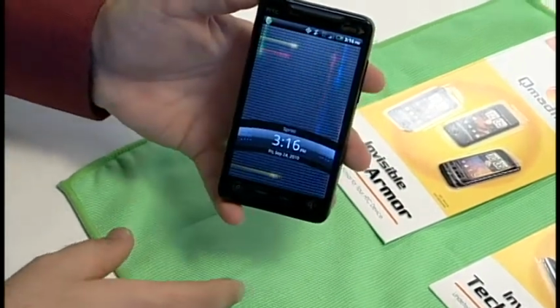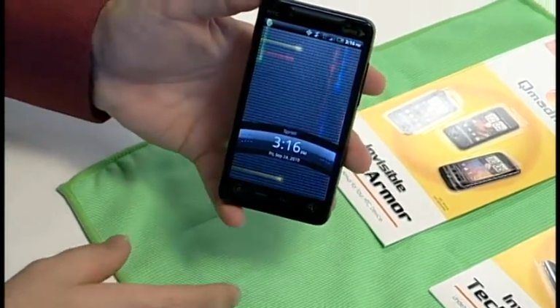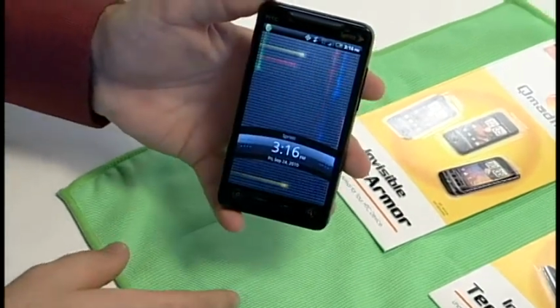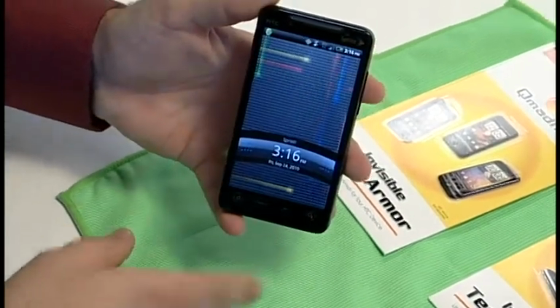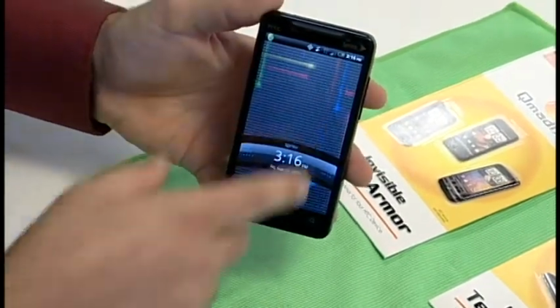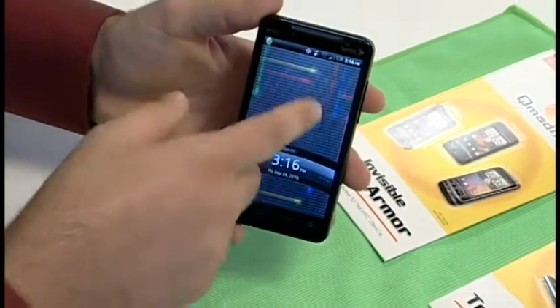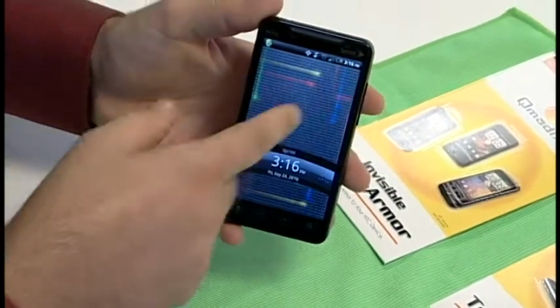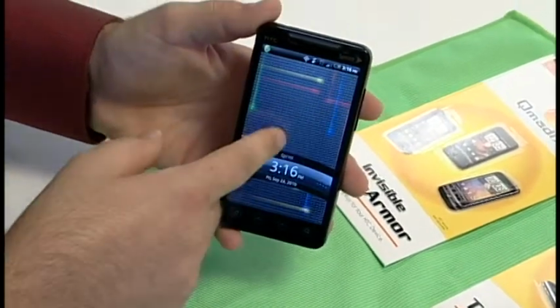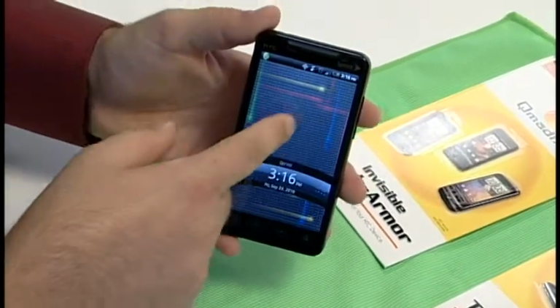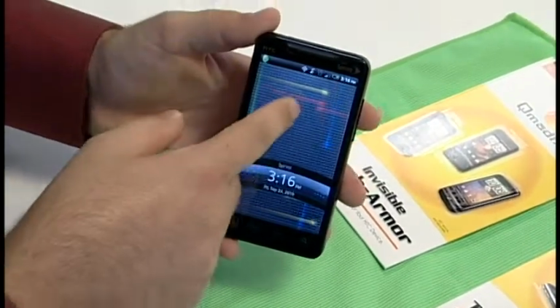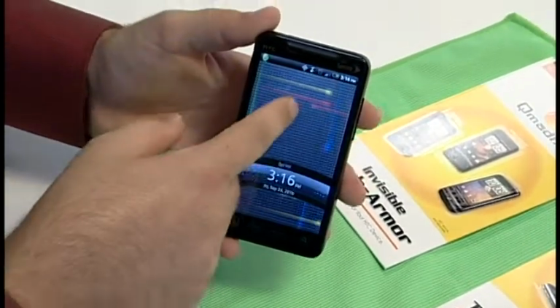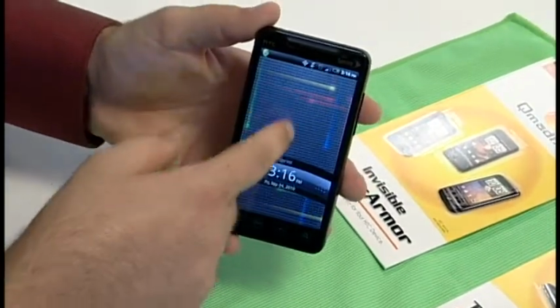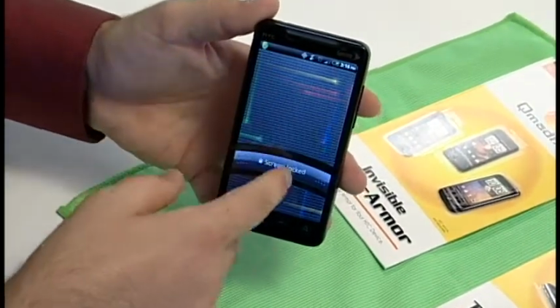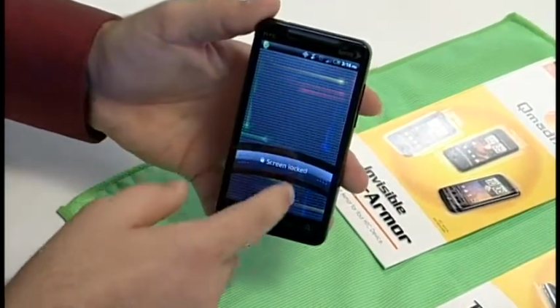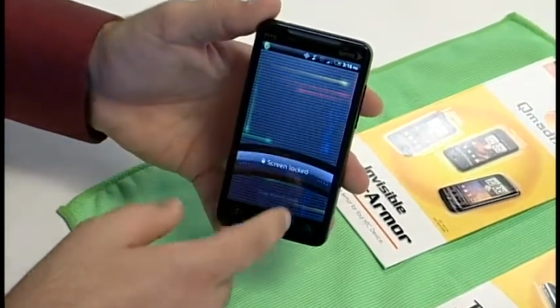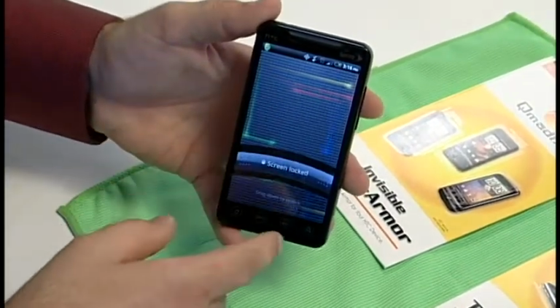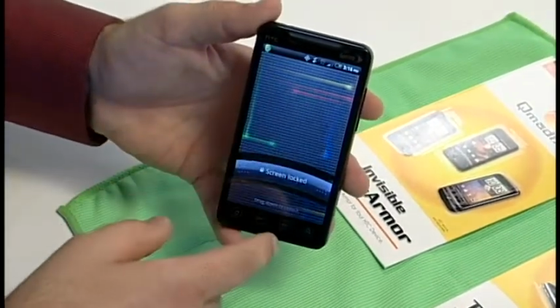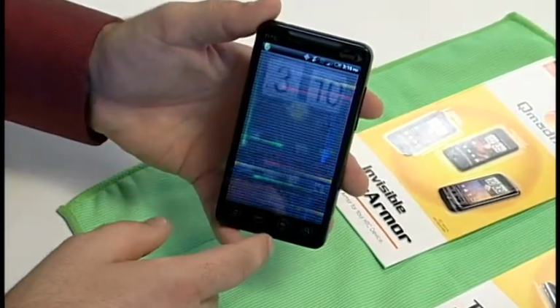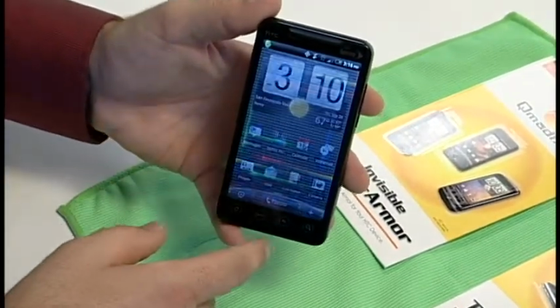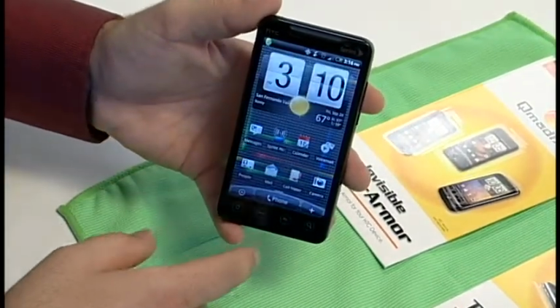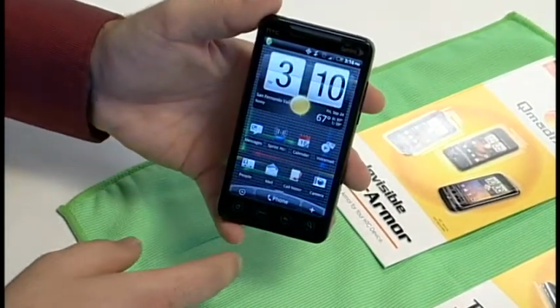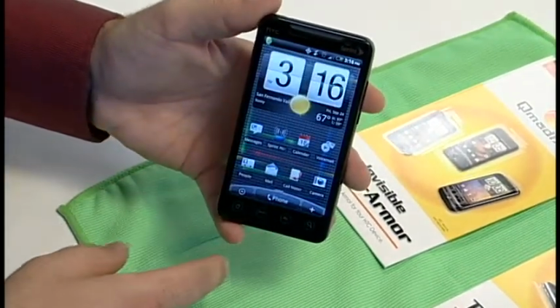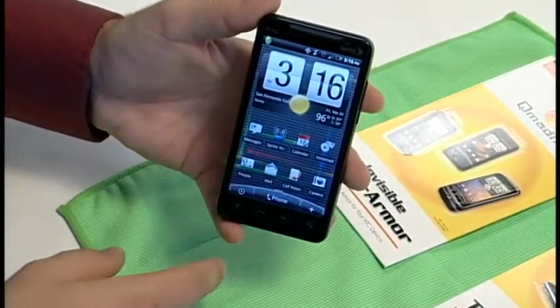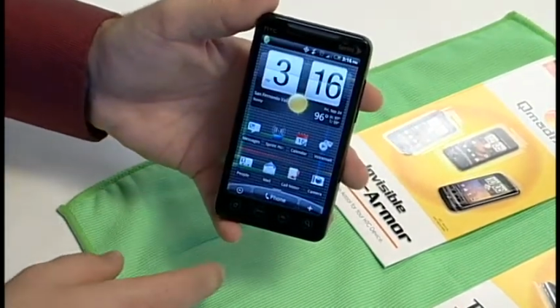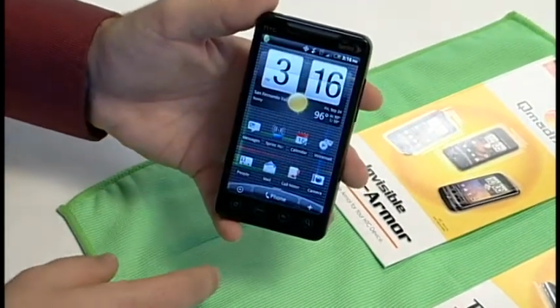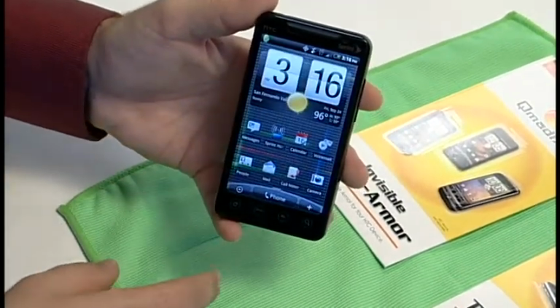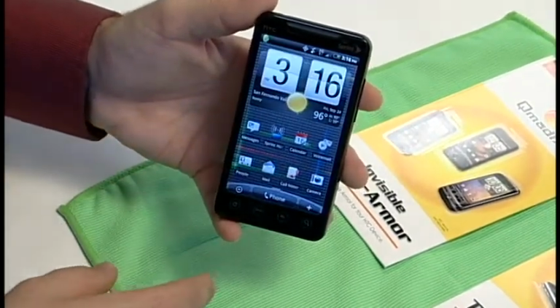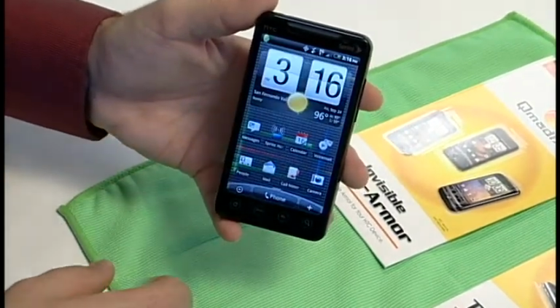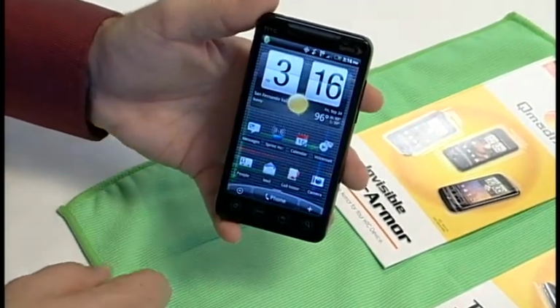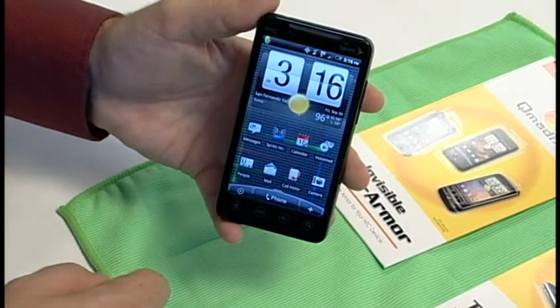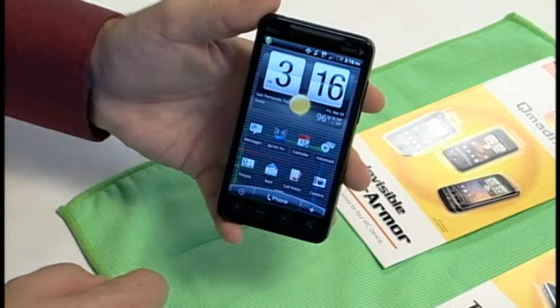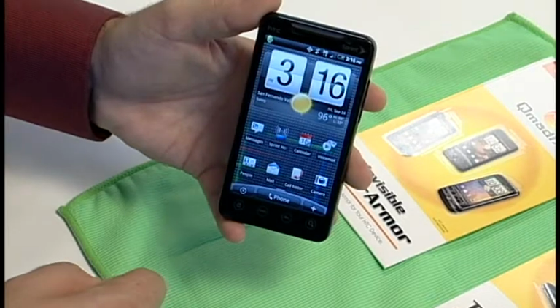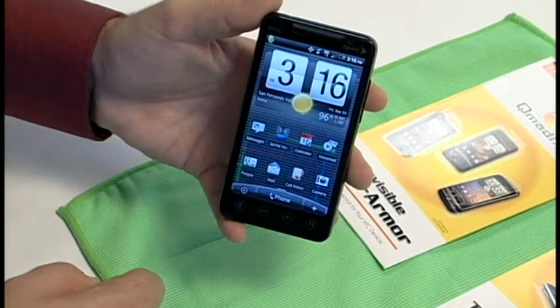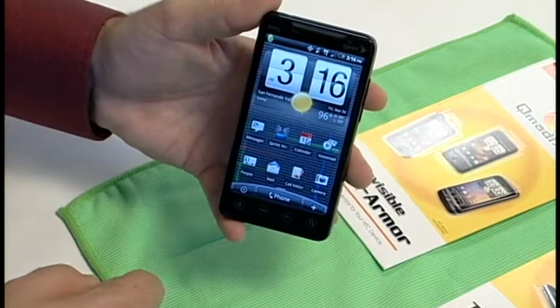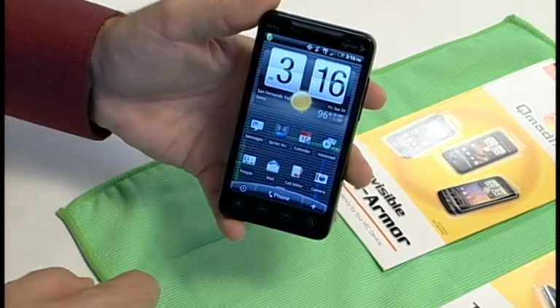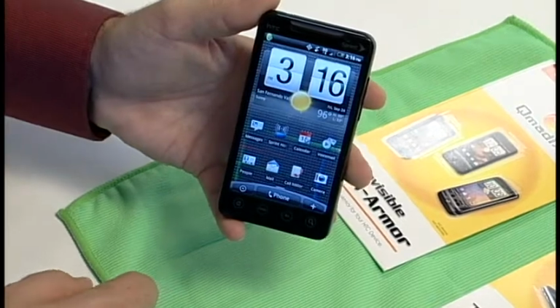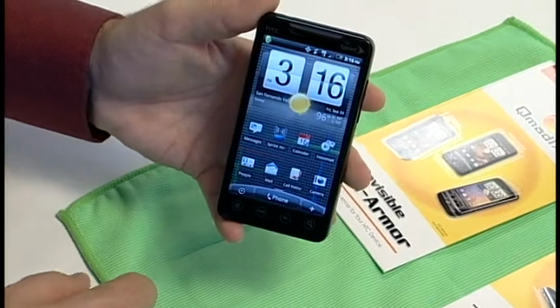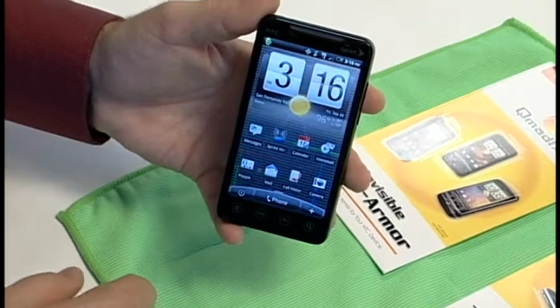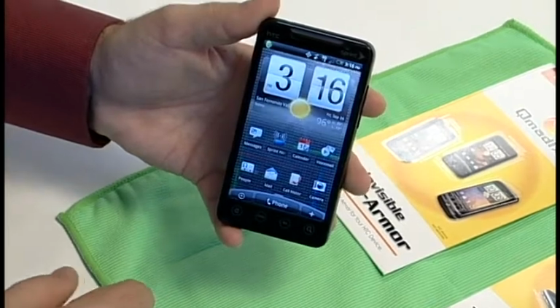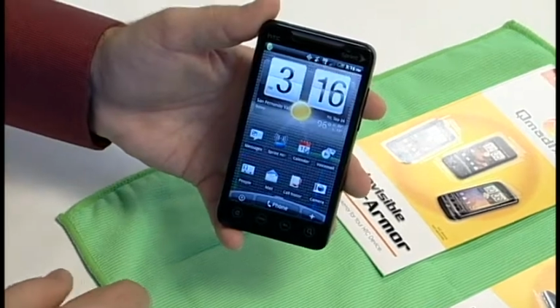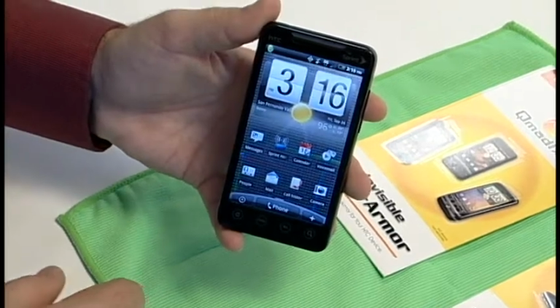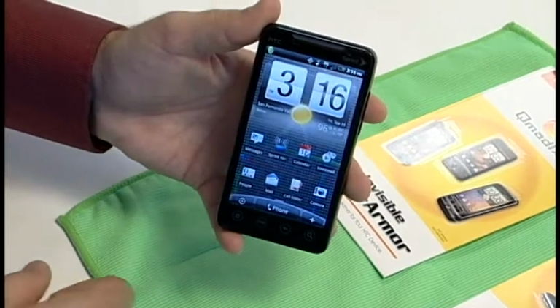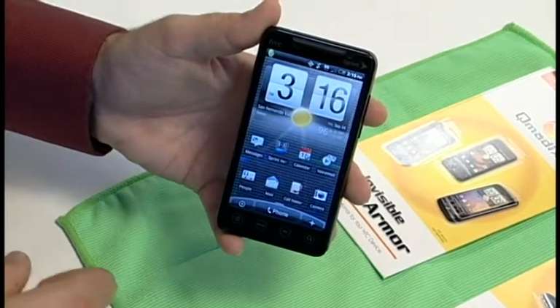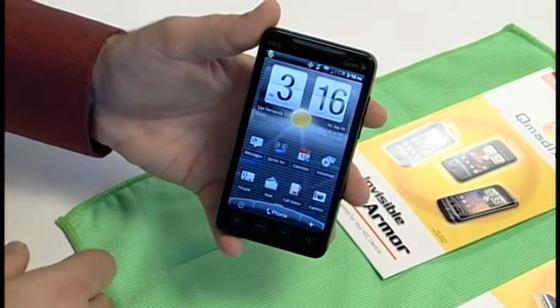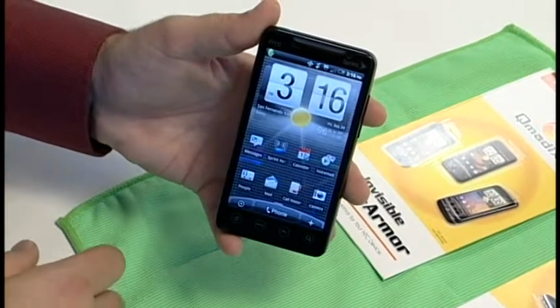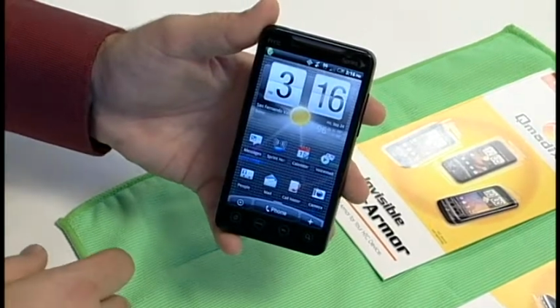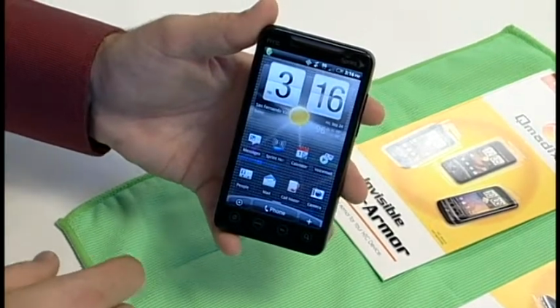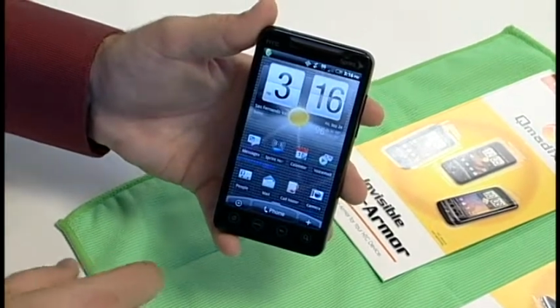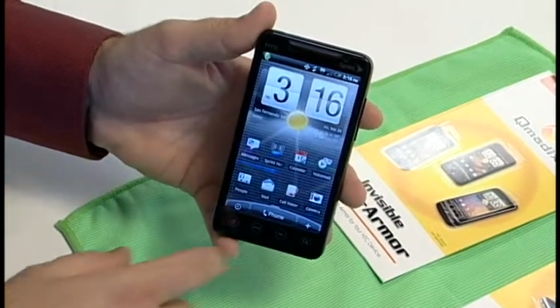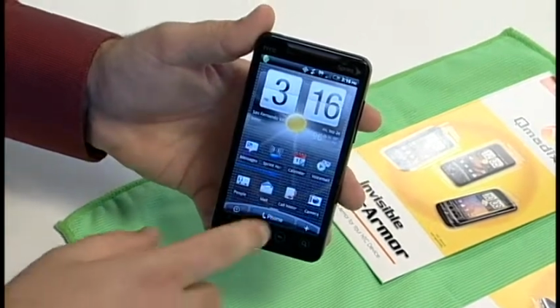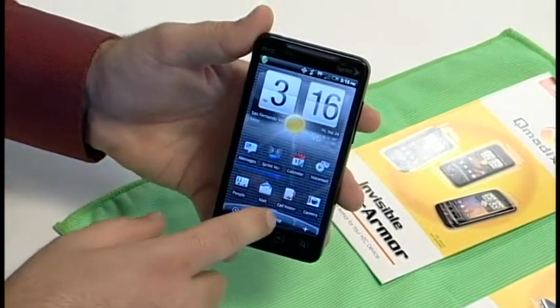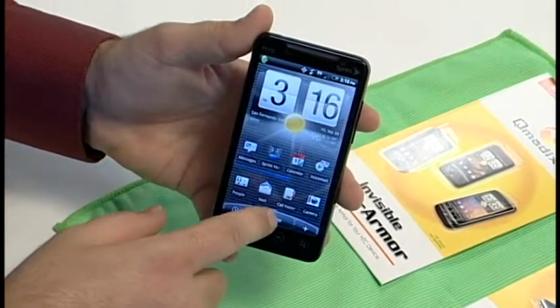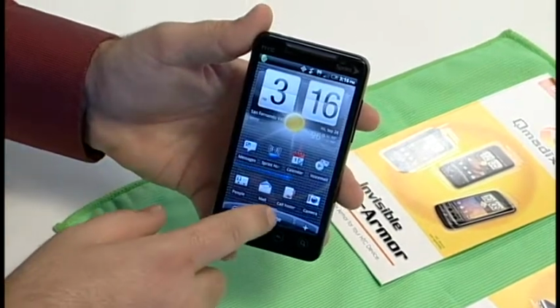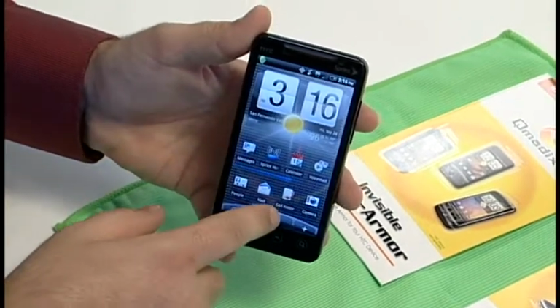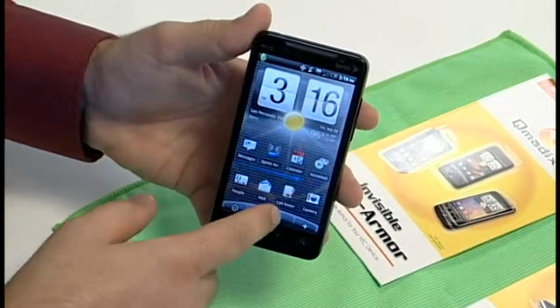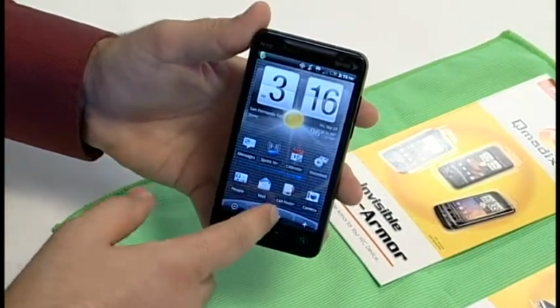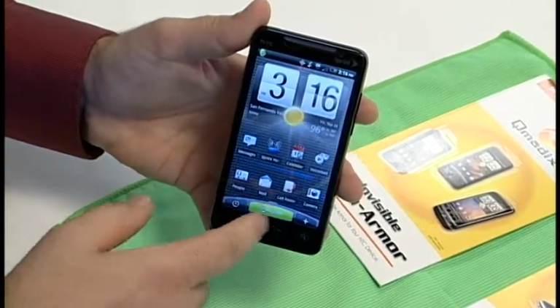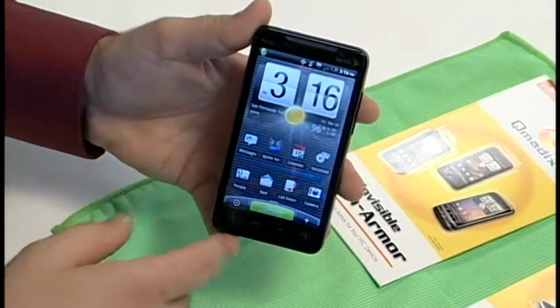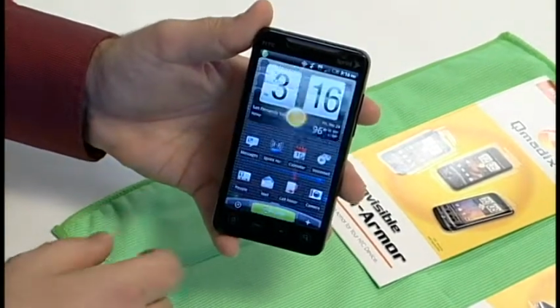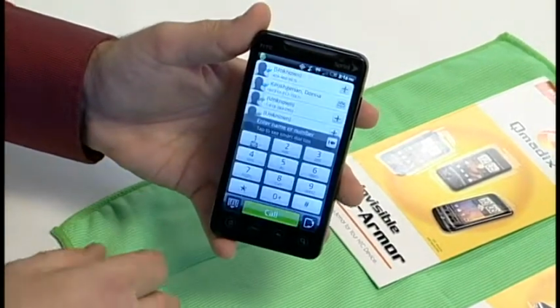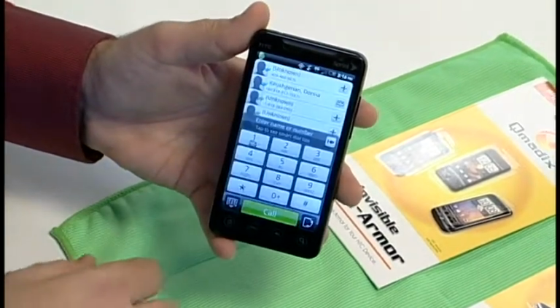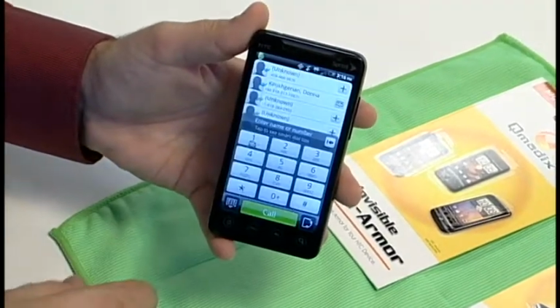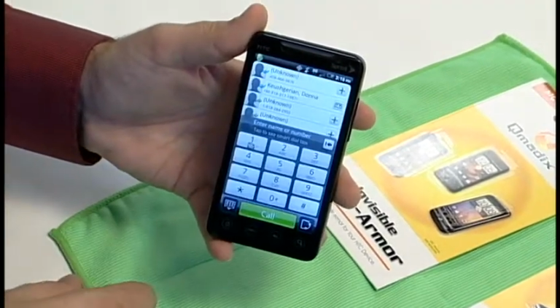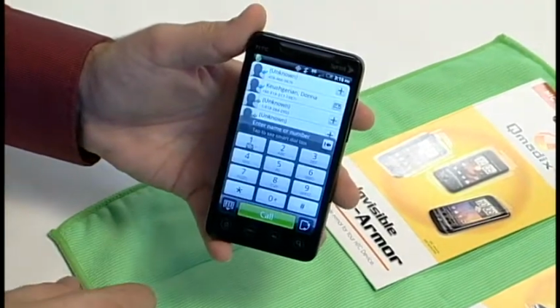Also to note, it does not affect the touch screen sensitivity at all. It will still have full functionality.